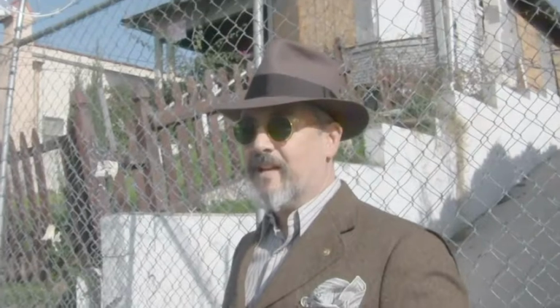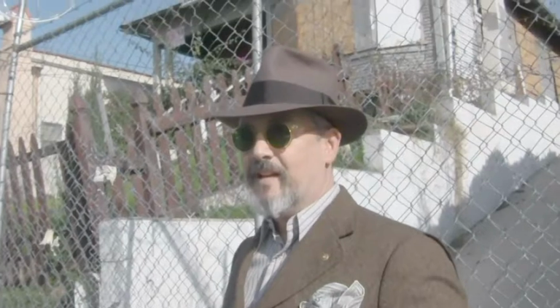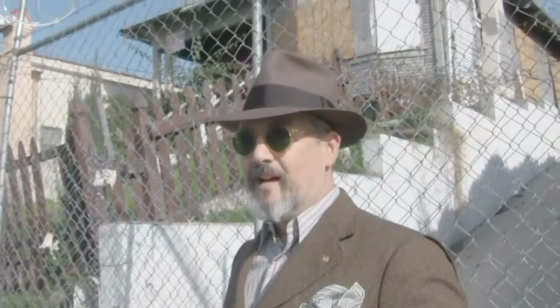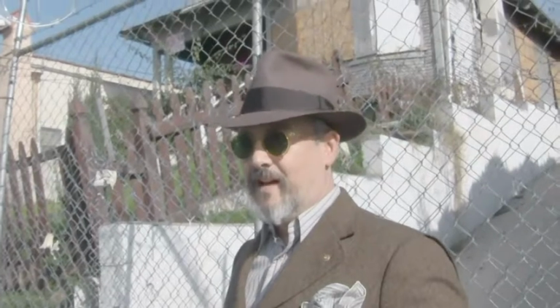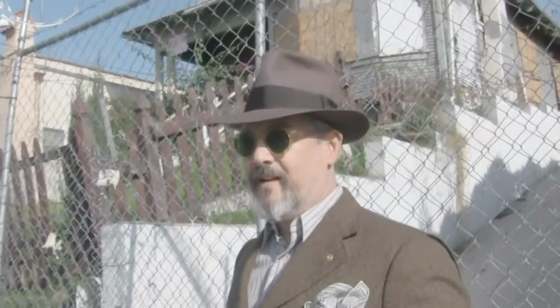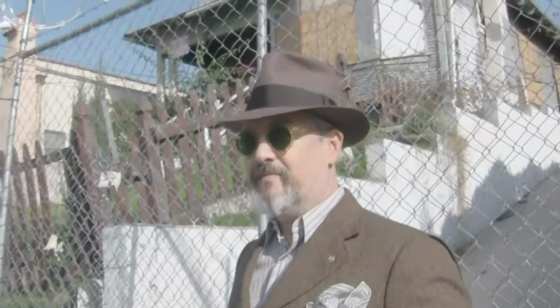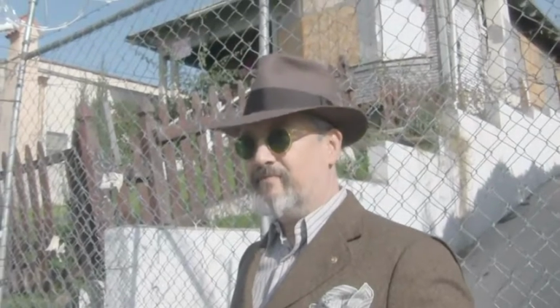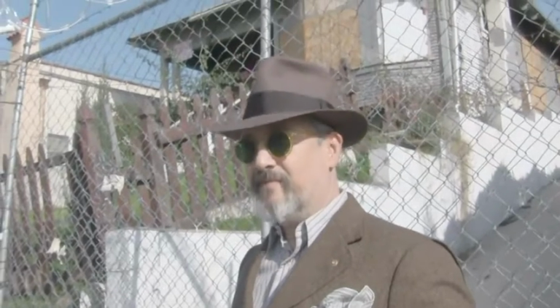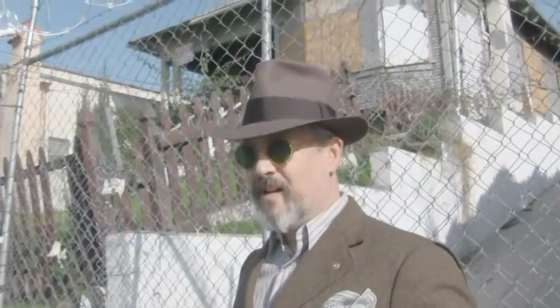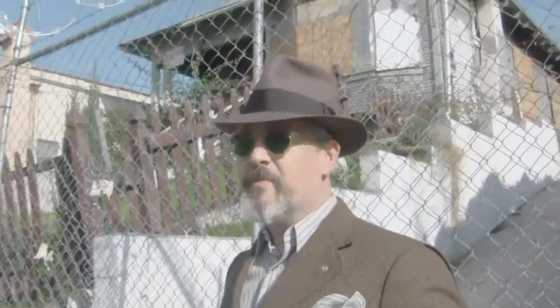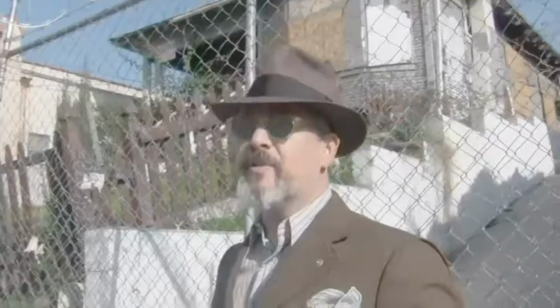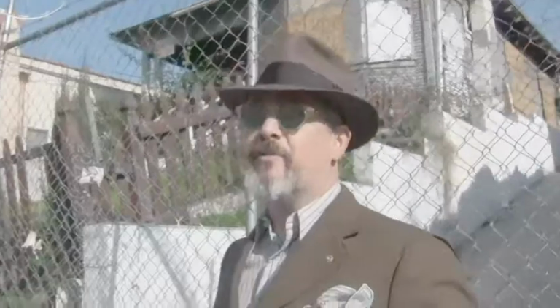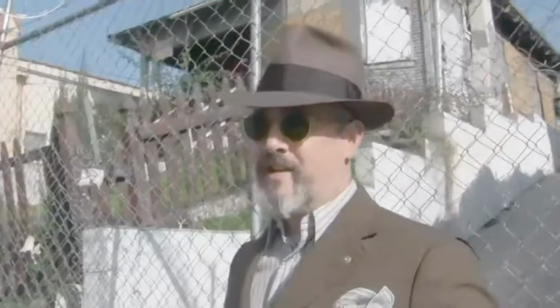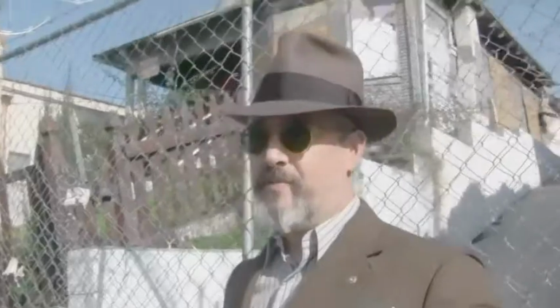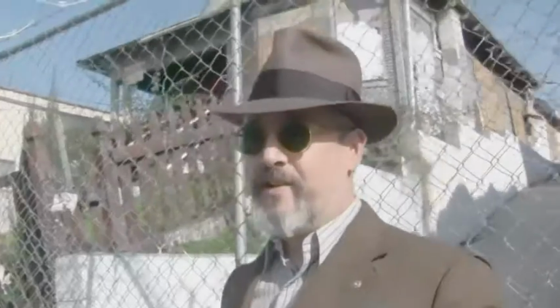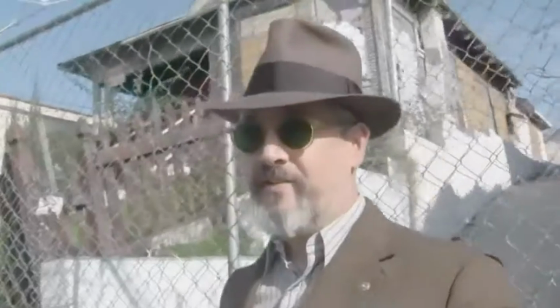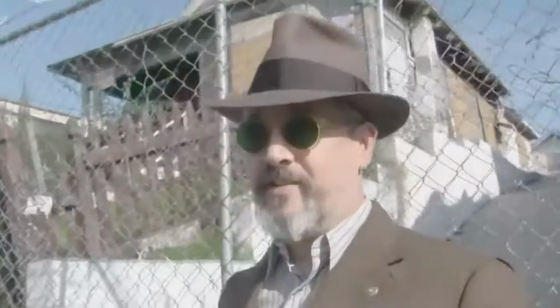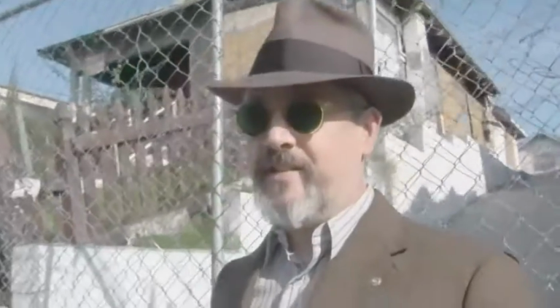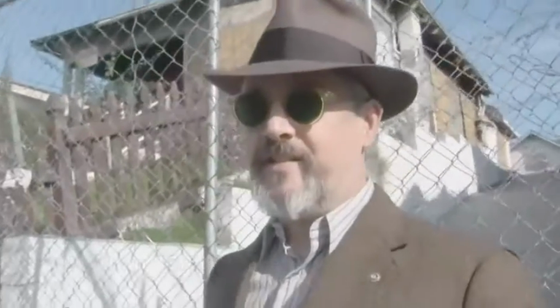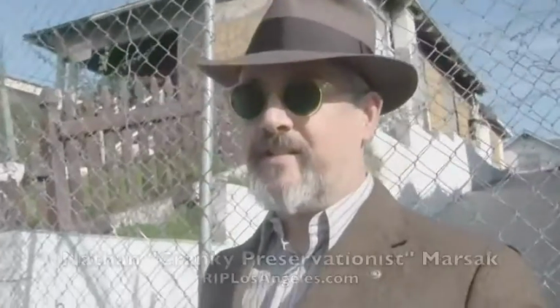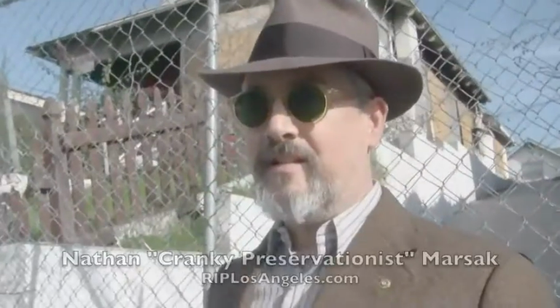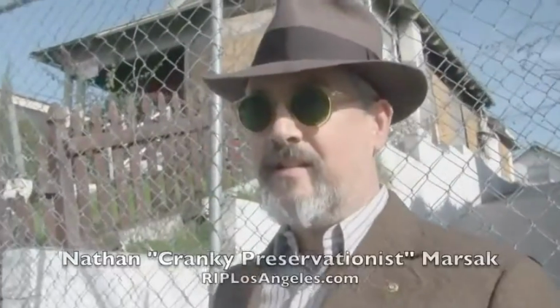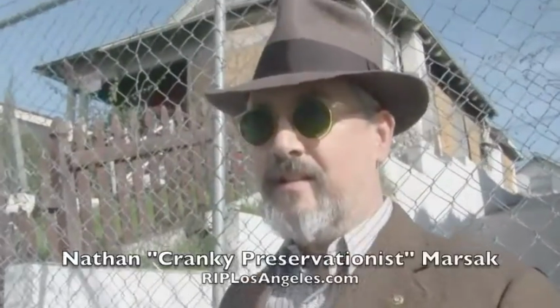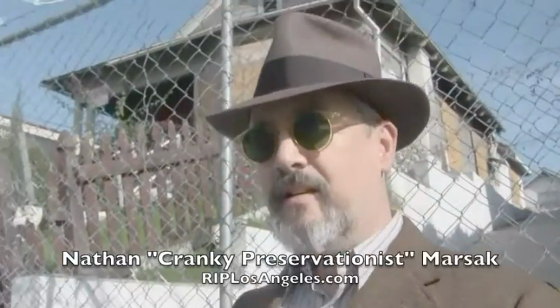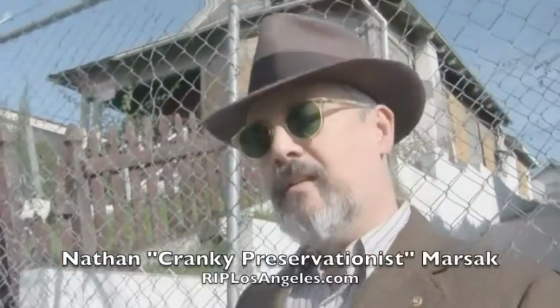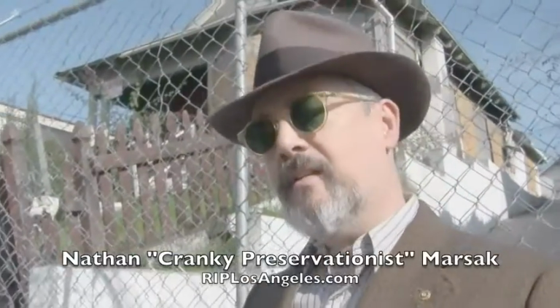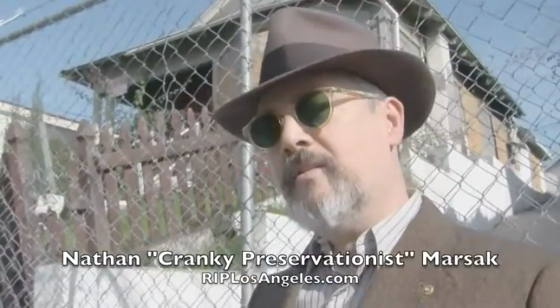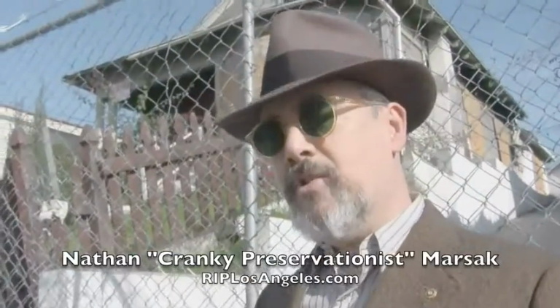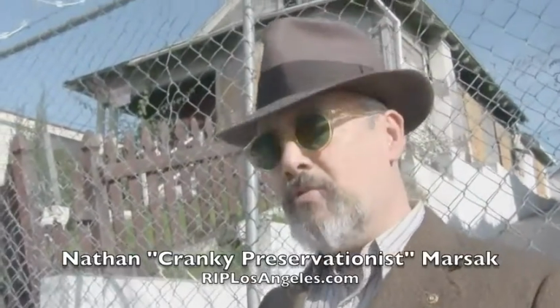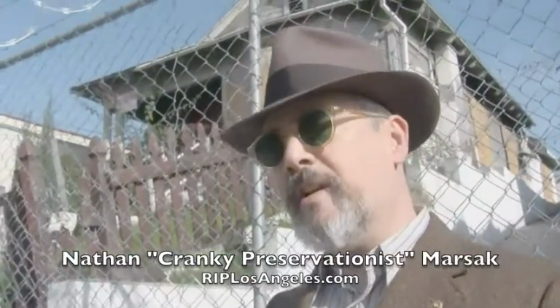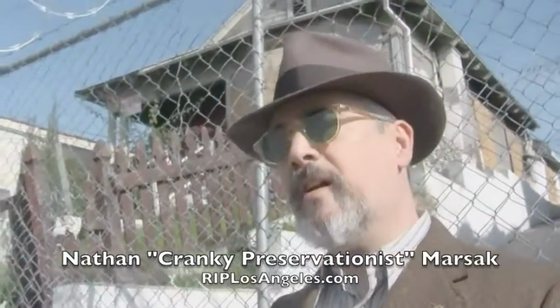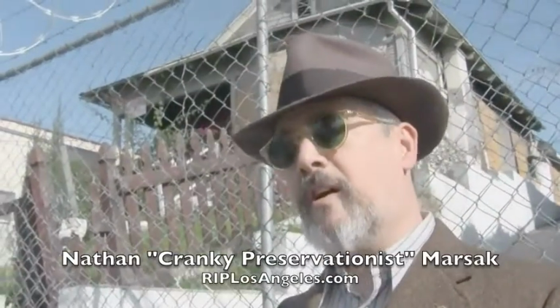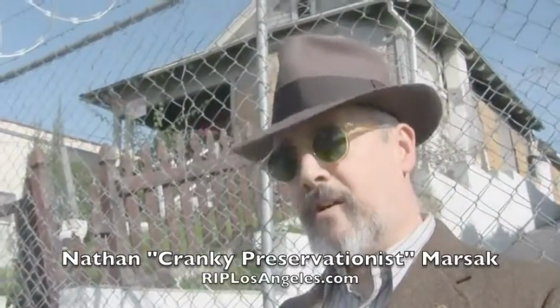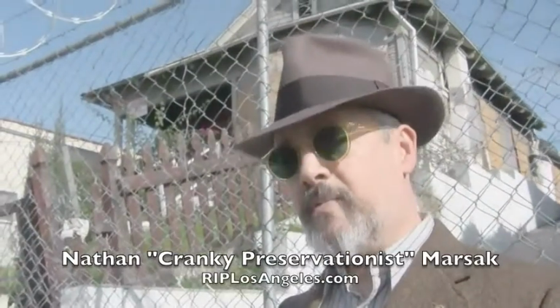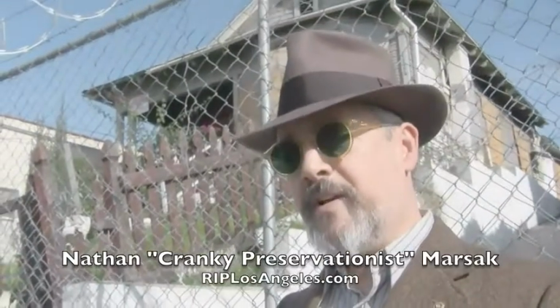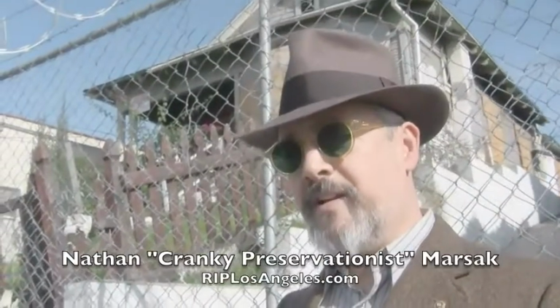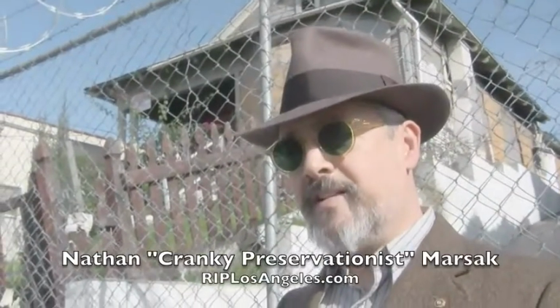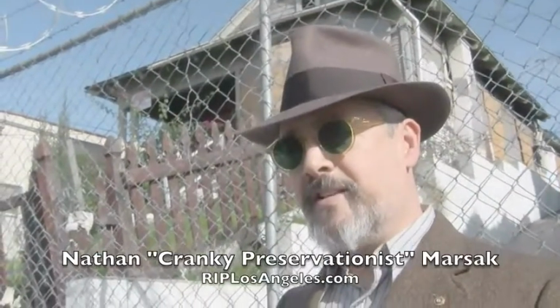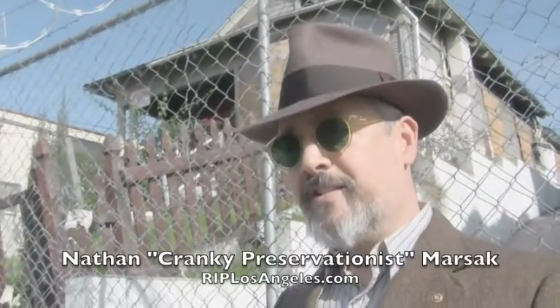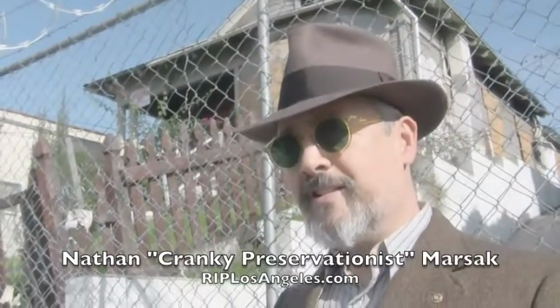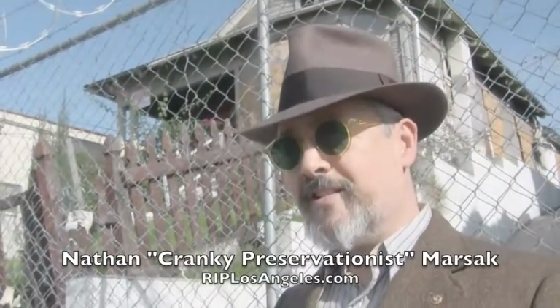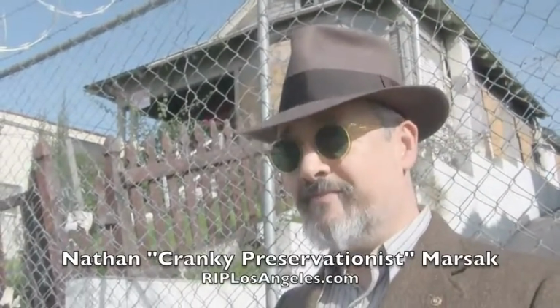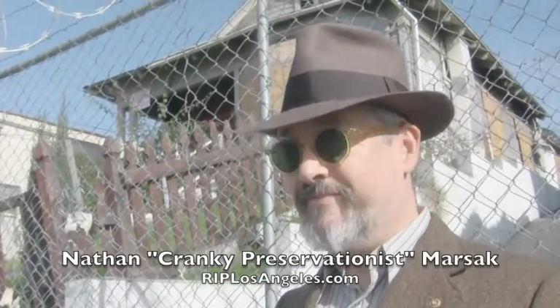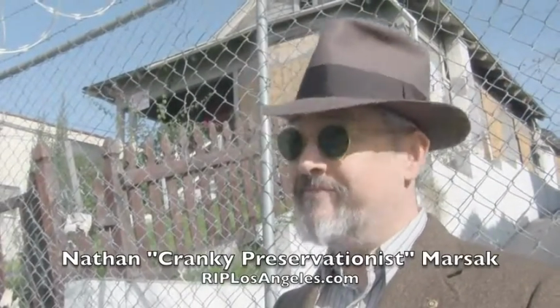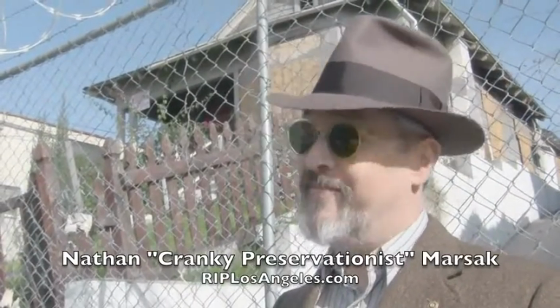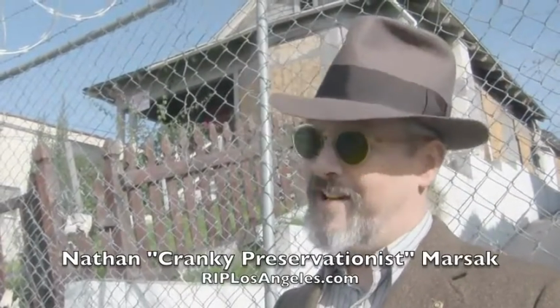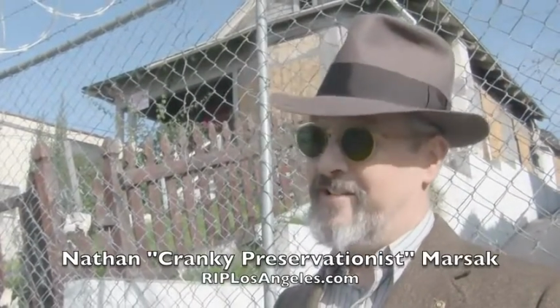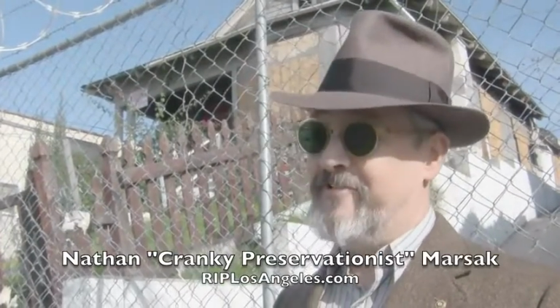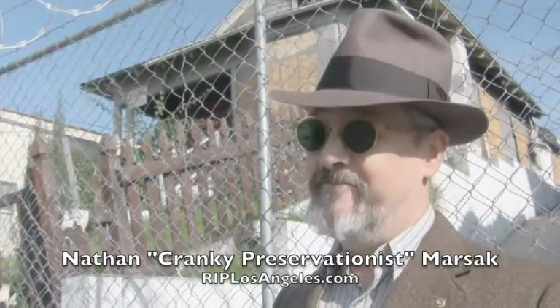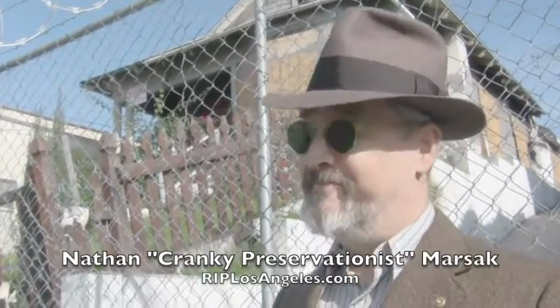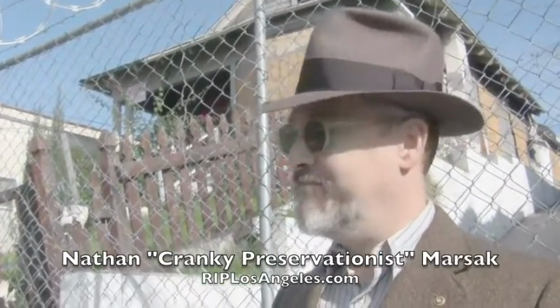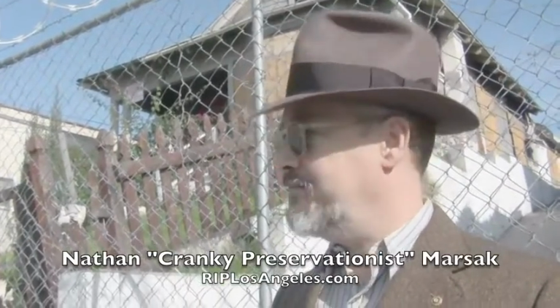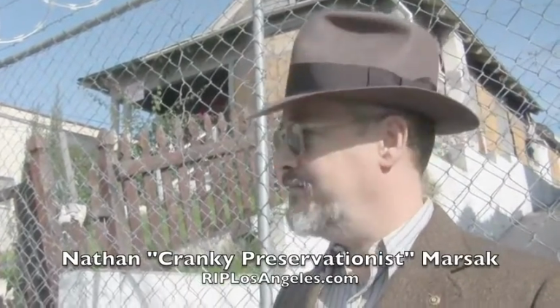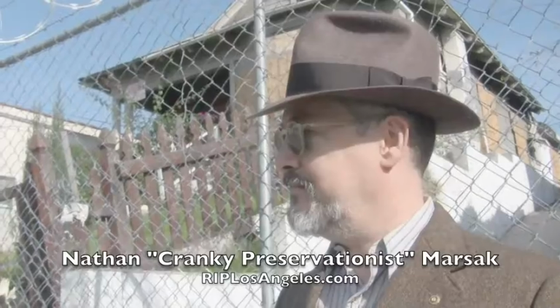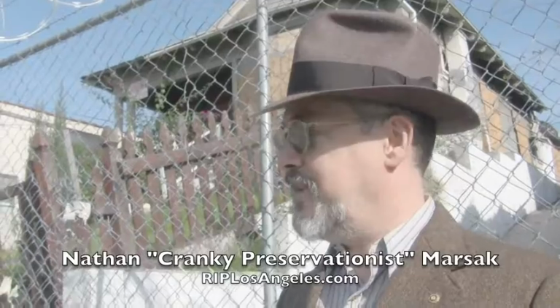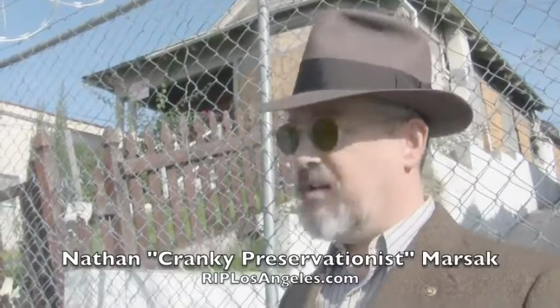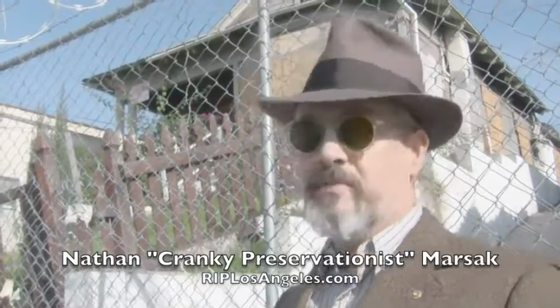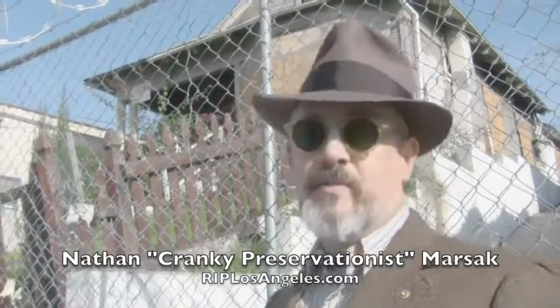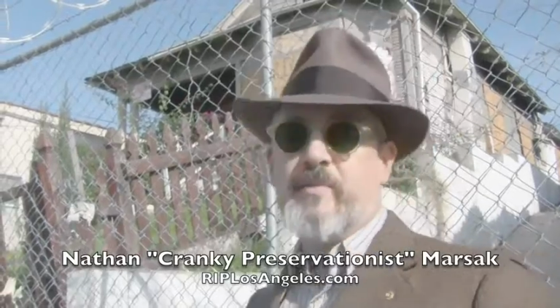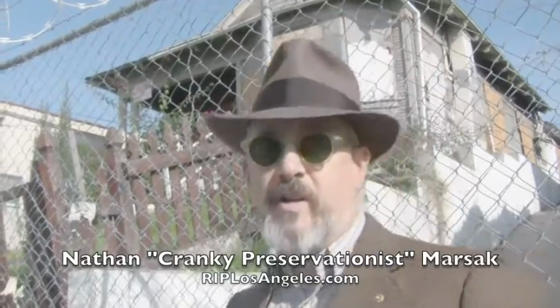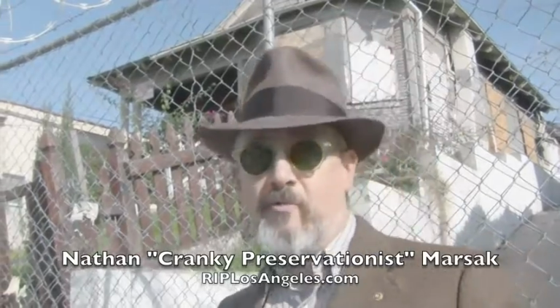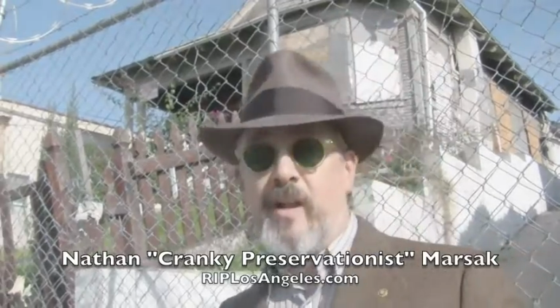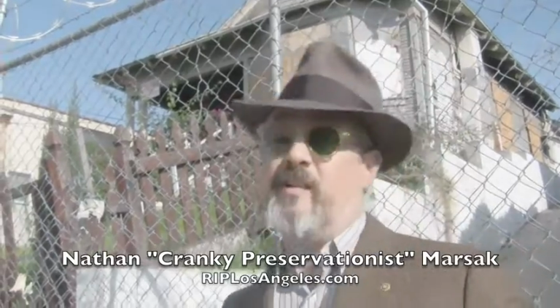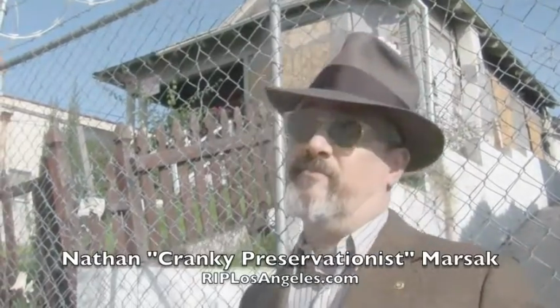Hi, I'm the Cranky Preservationist. Do you read R.I.P. Los Angeles? I do. Hell, sometimes I write it.